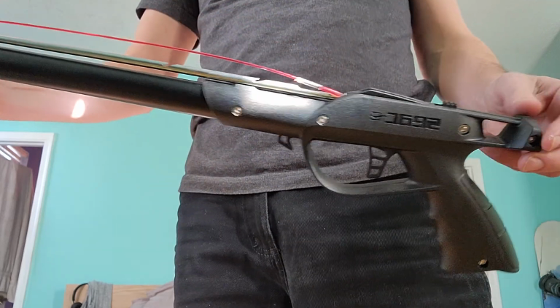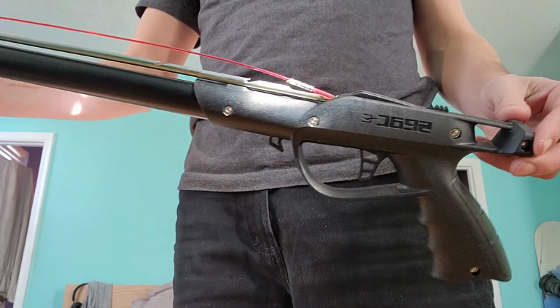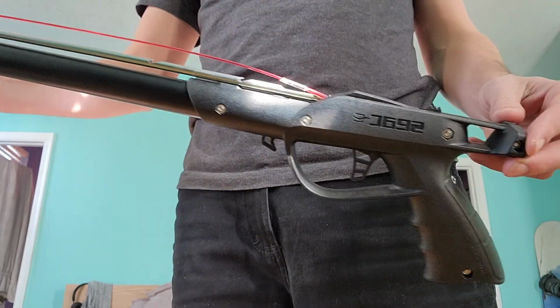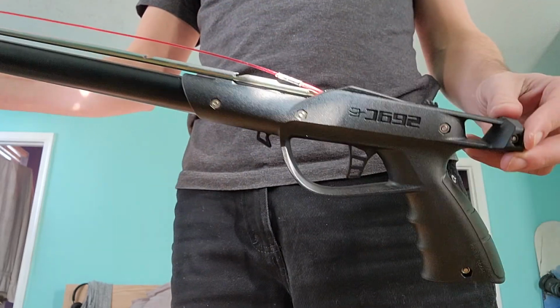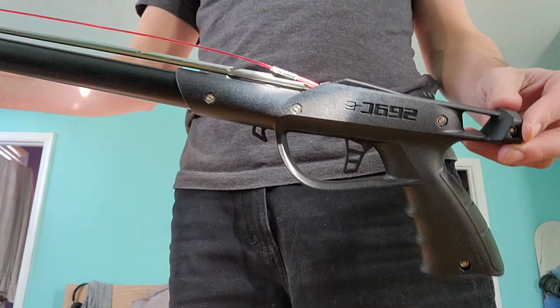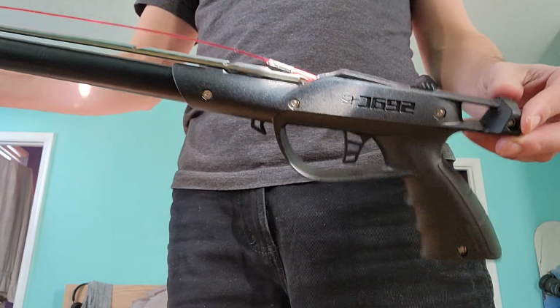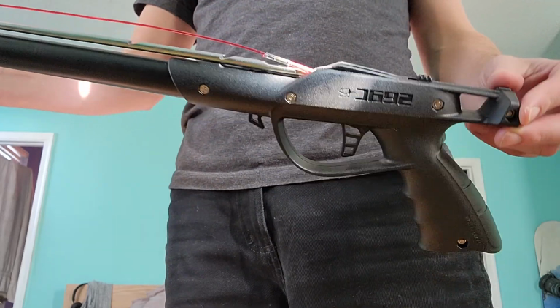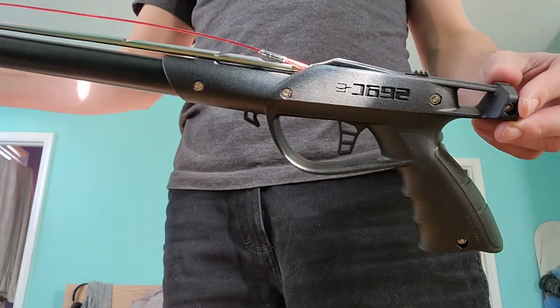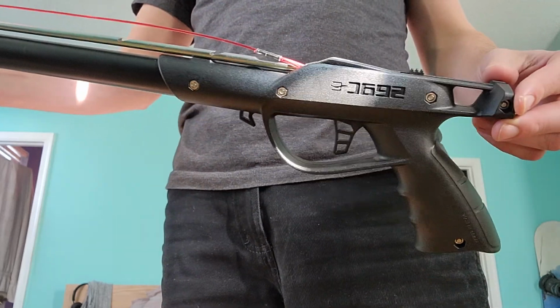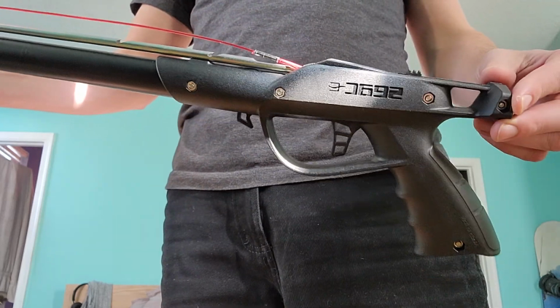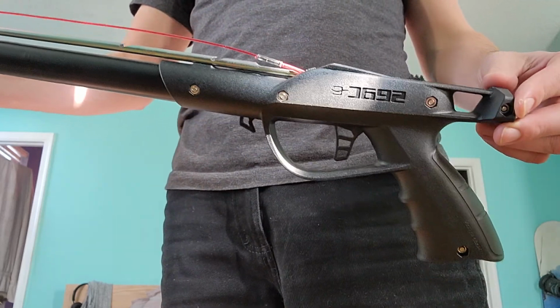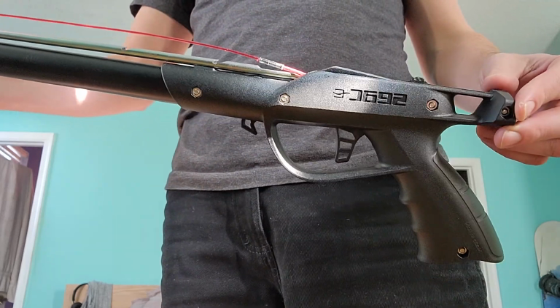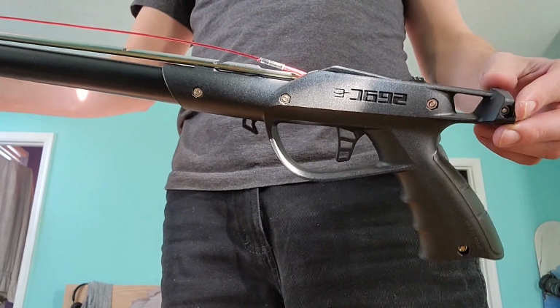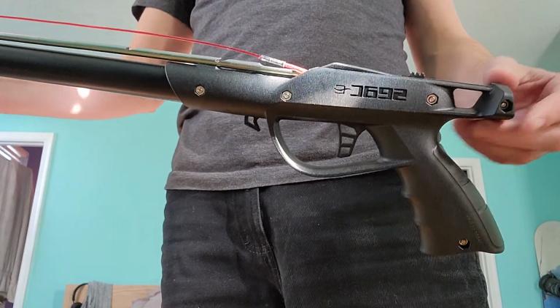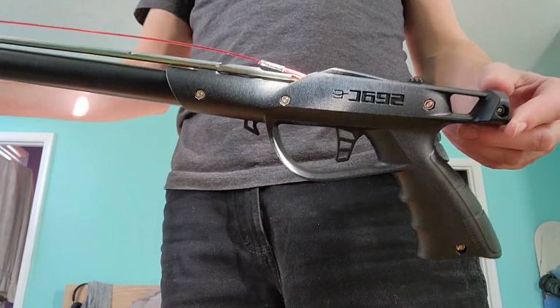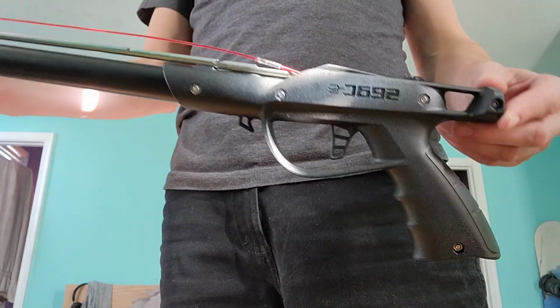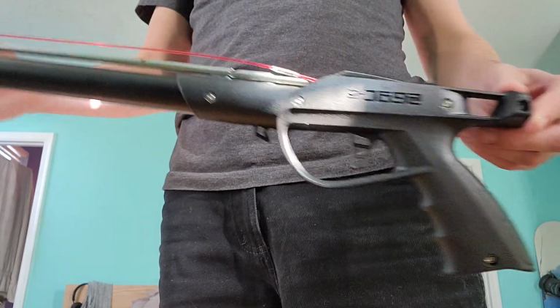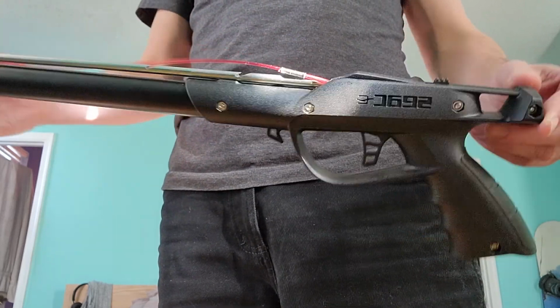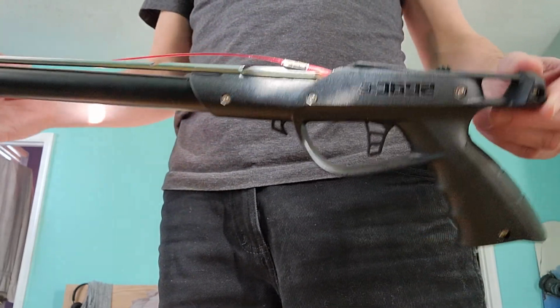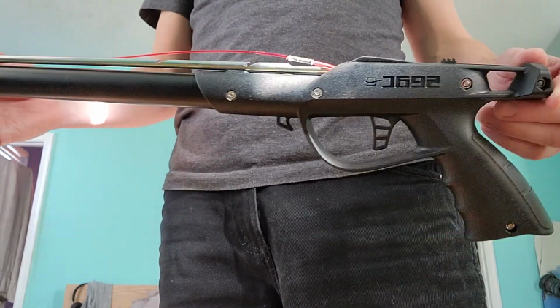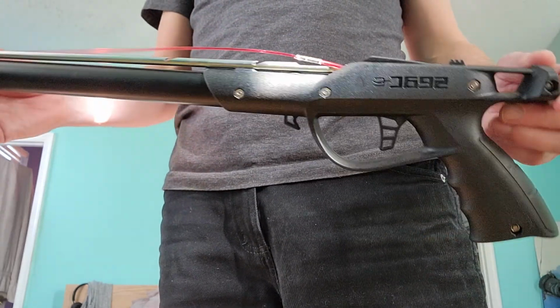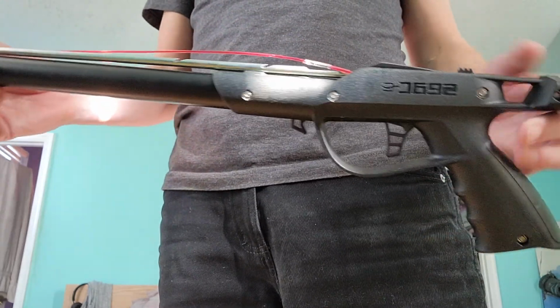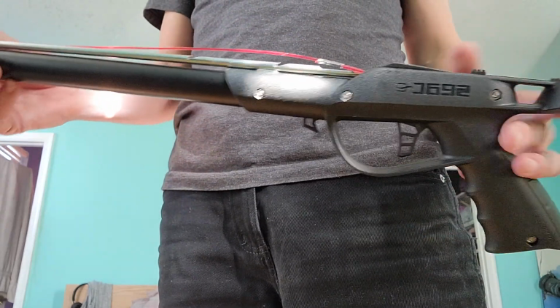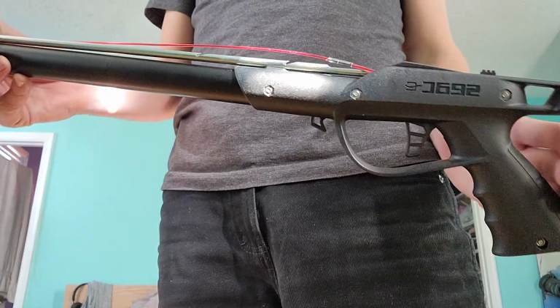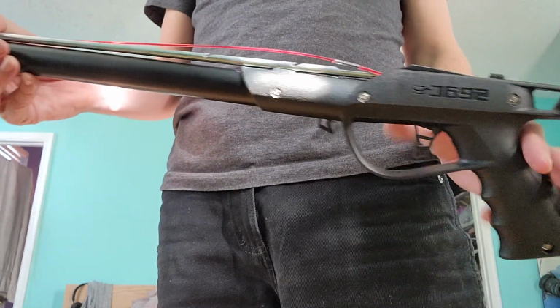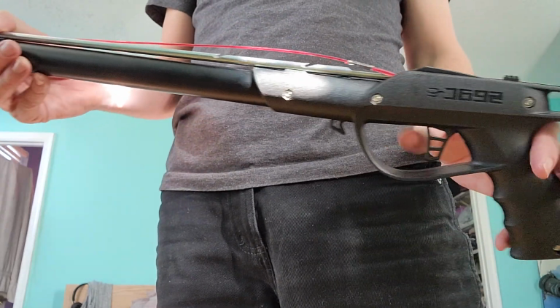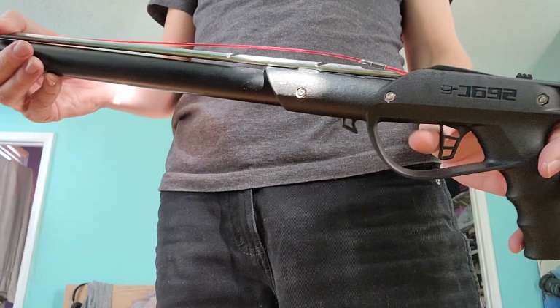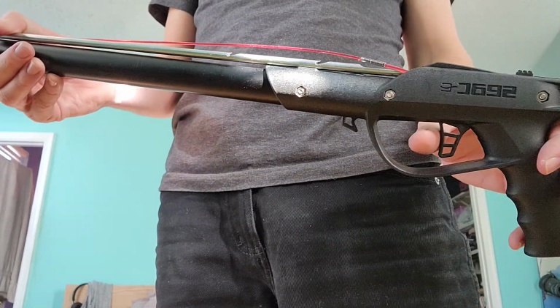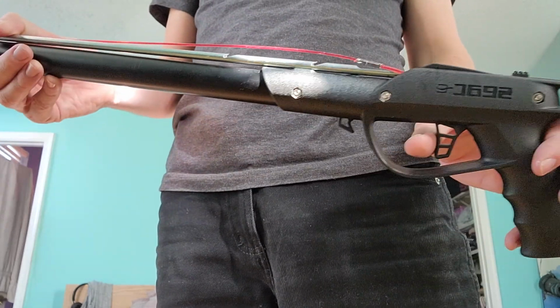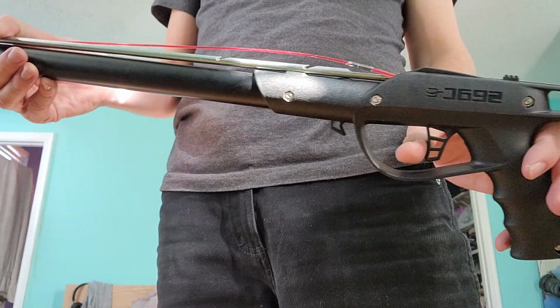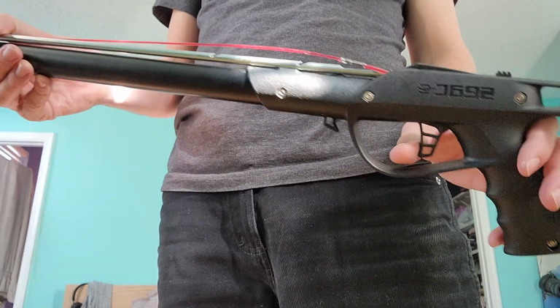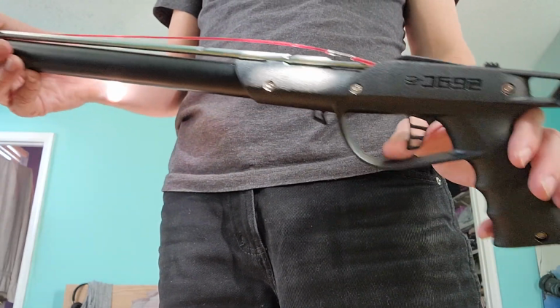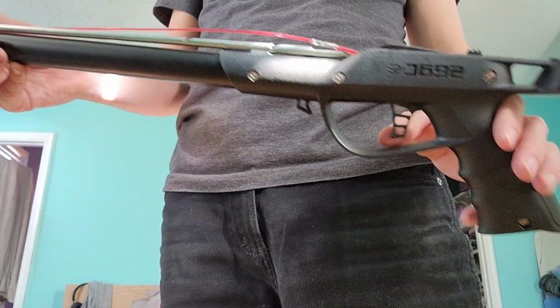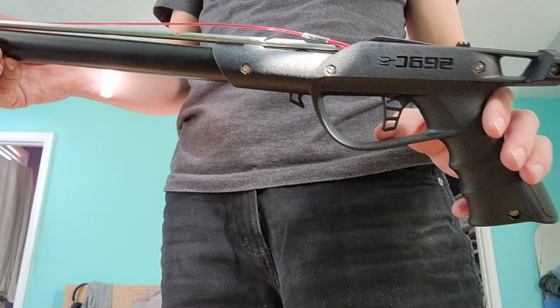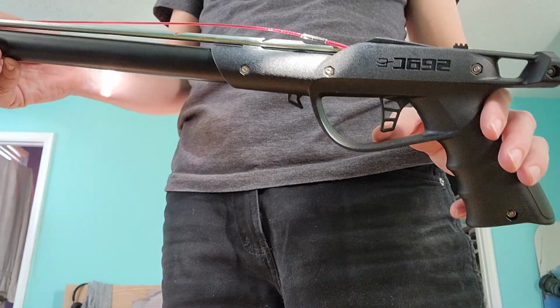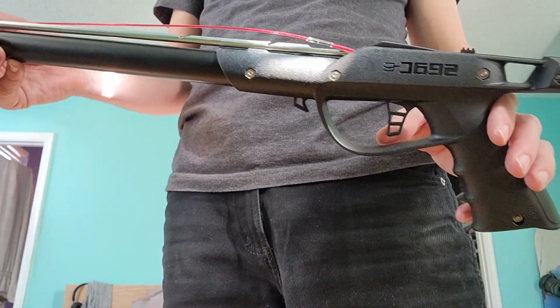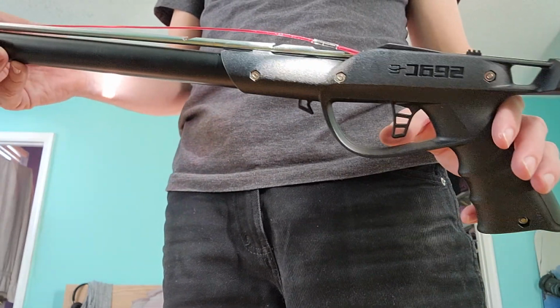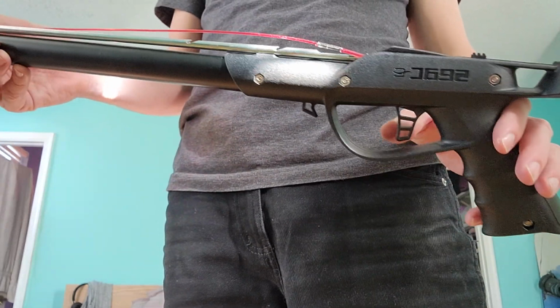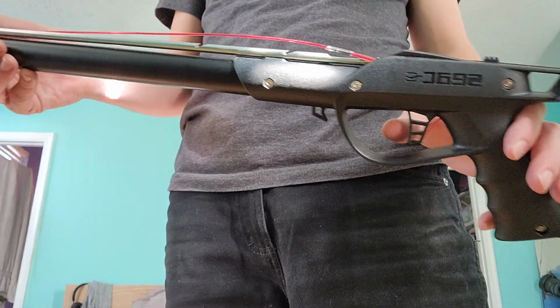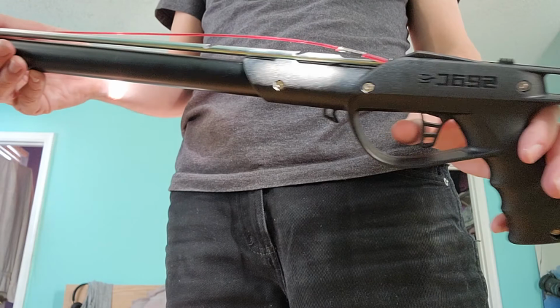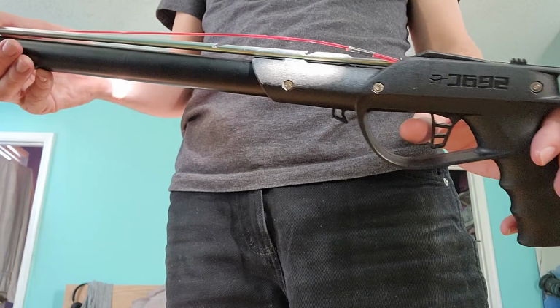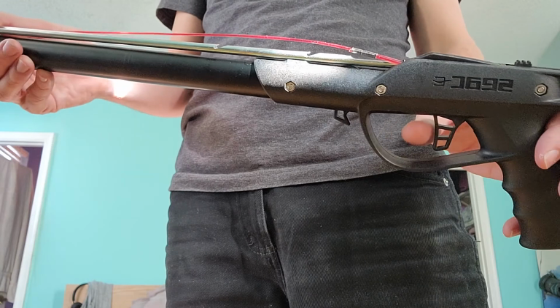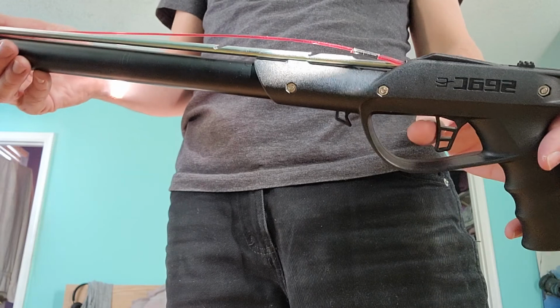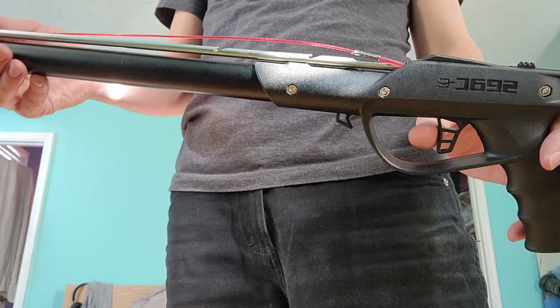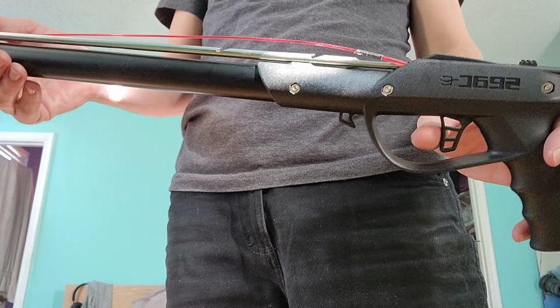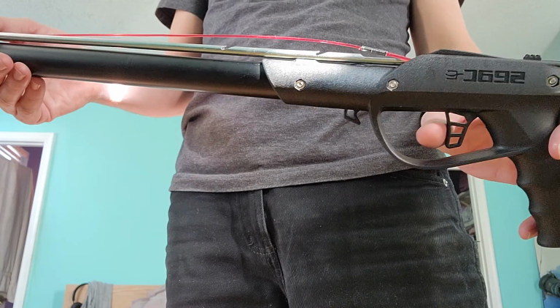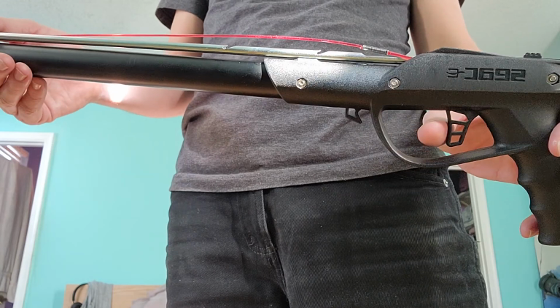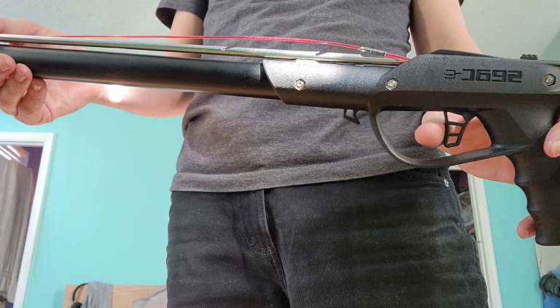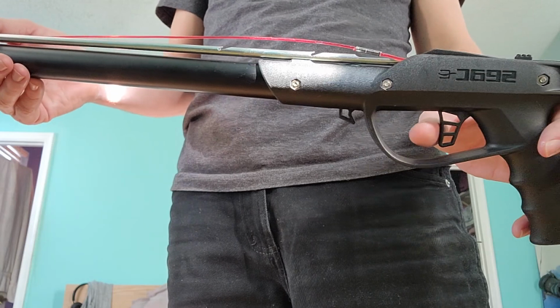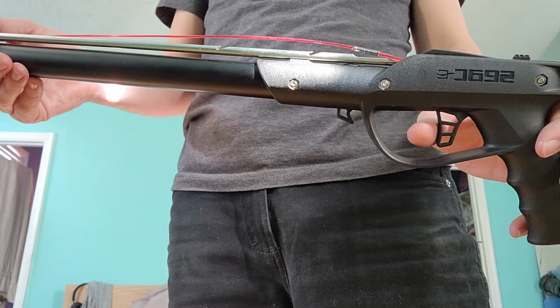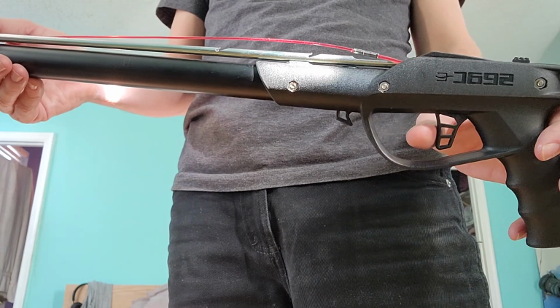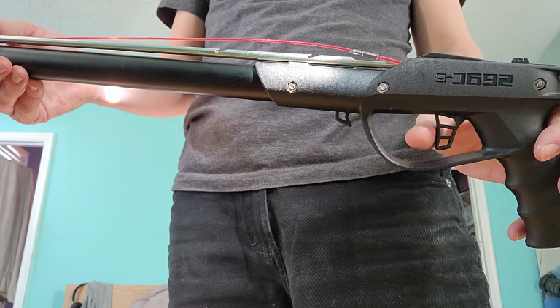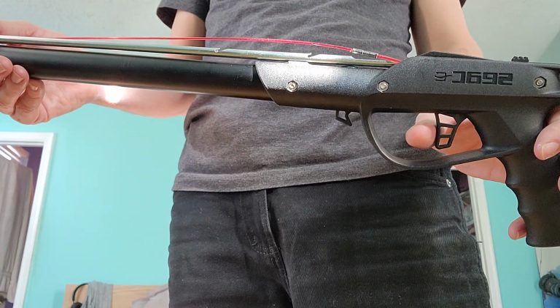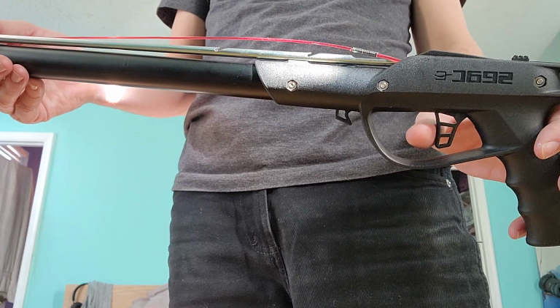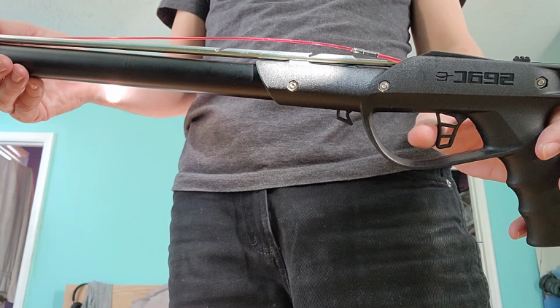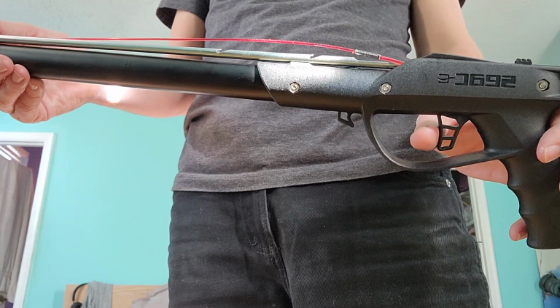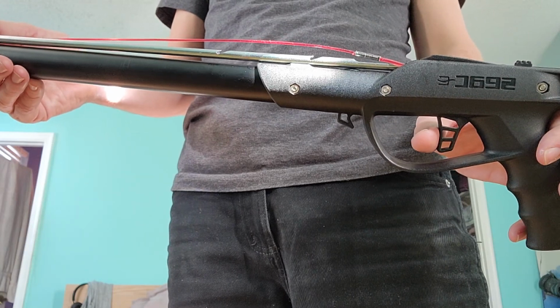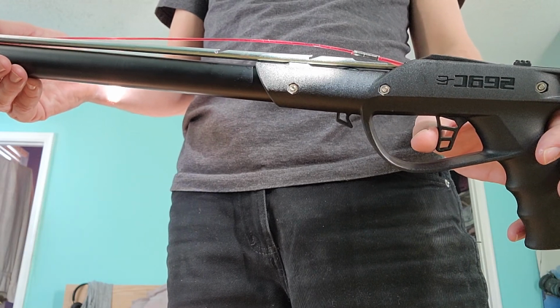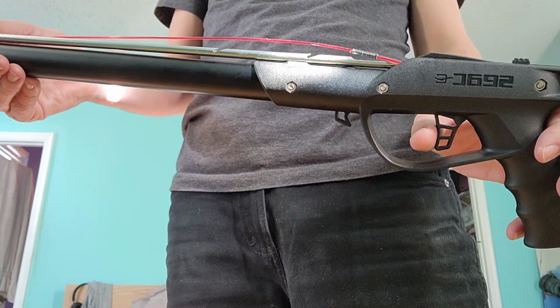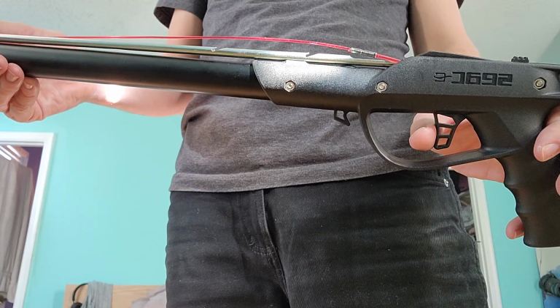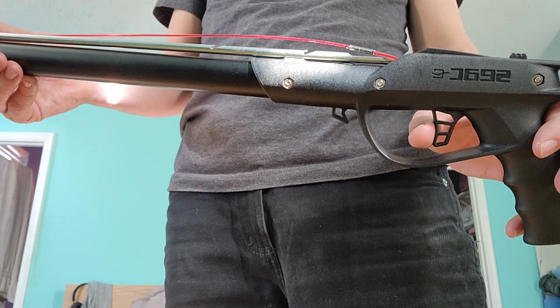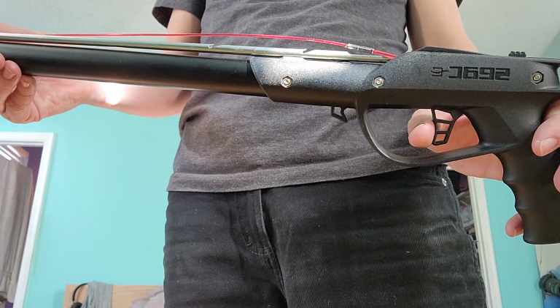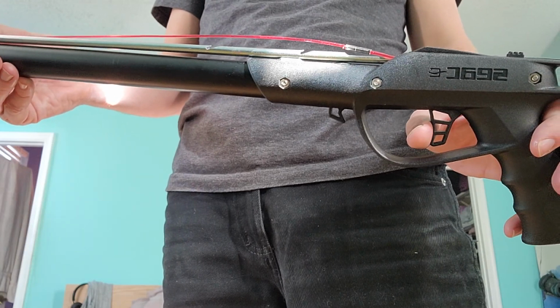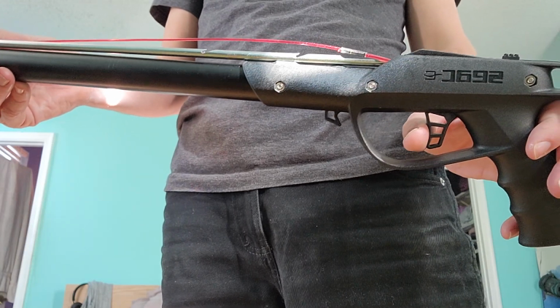What's going on guys? Just got a quick tip on how to properly load this CX Sting spear gun.